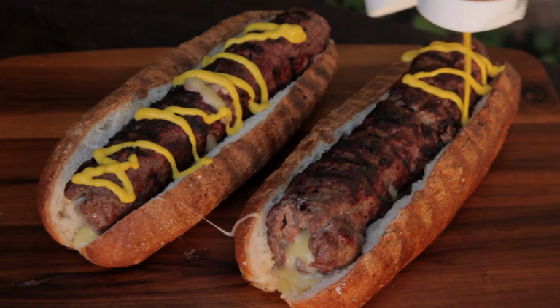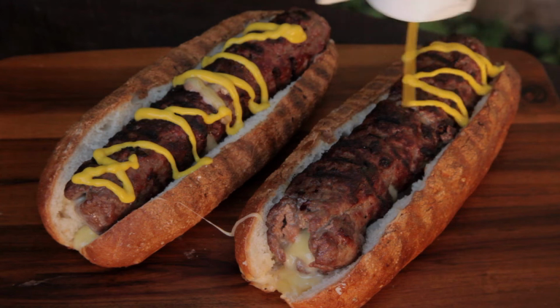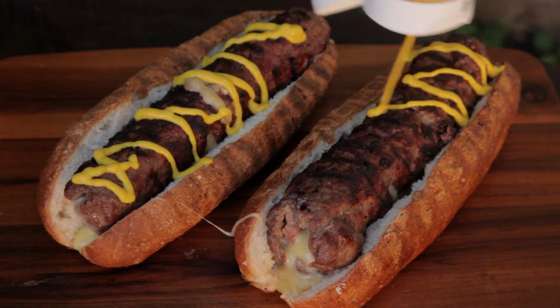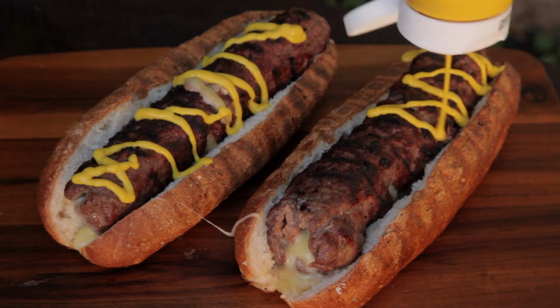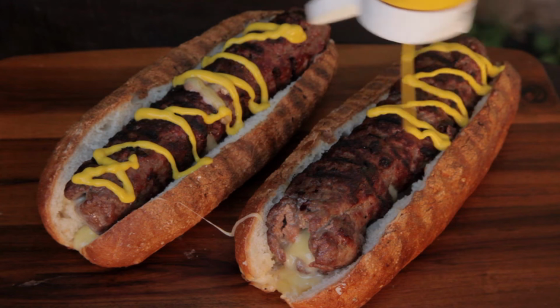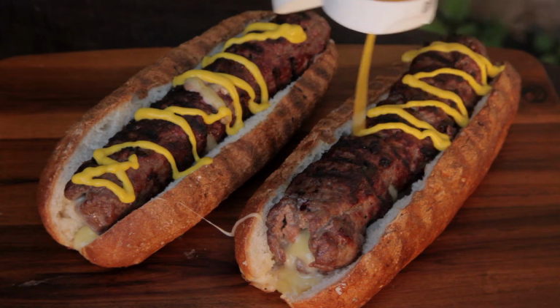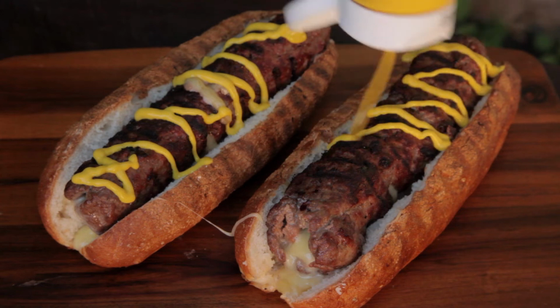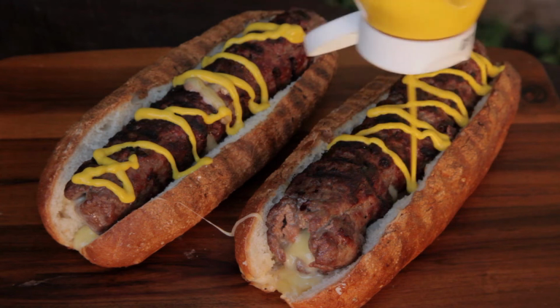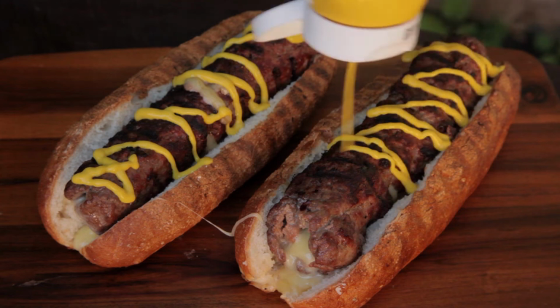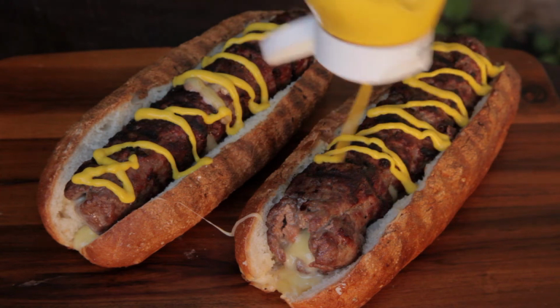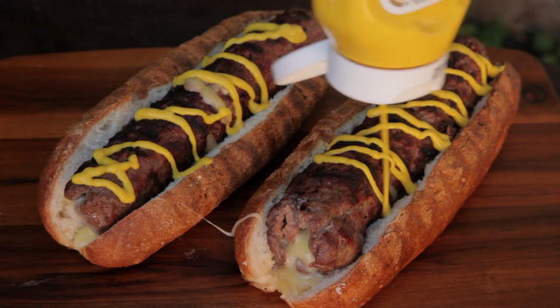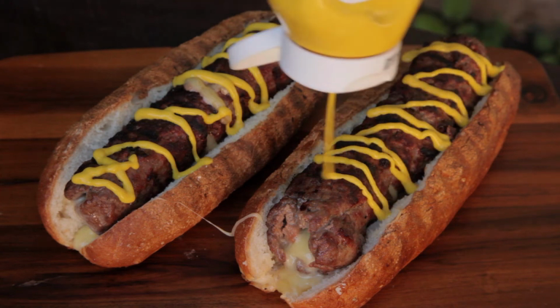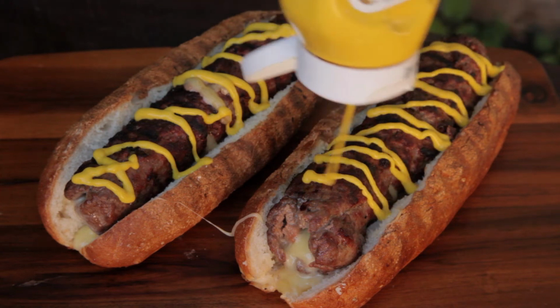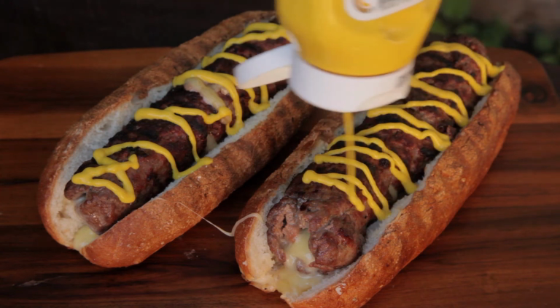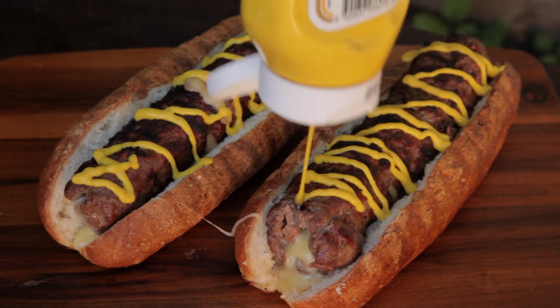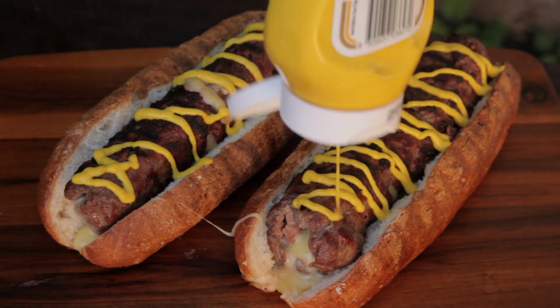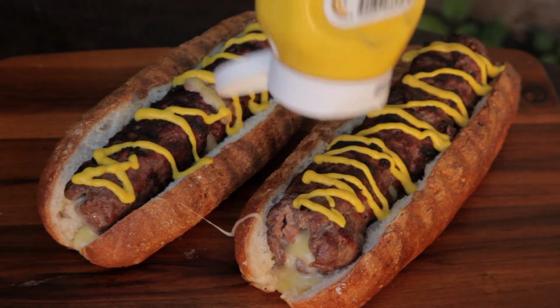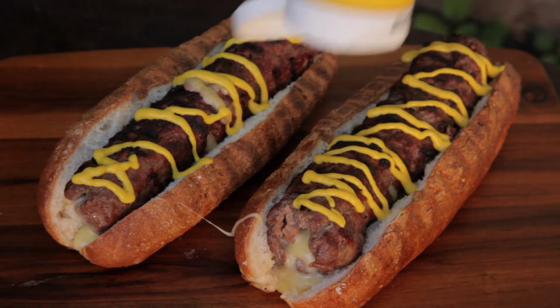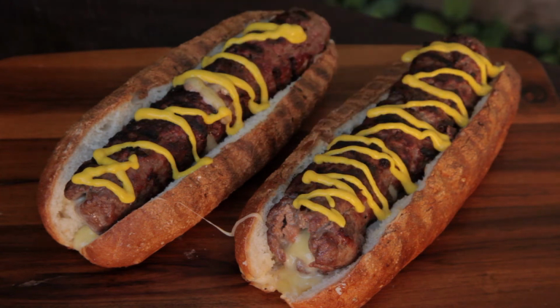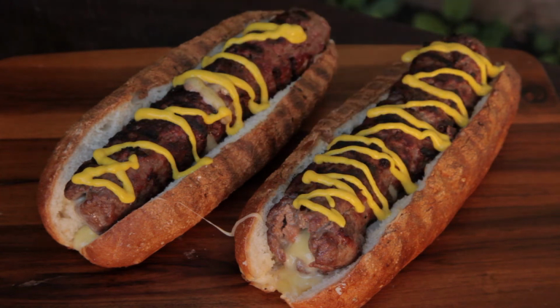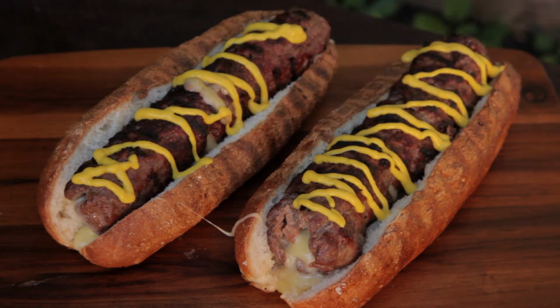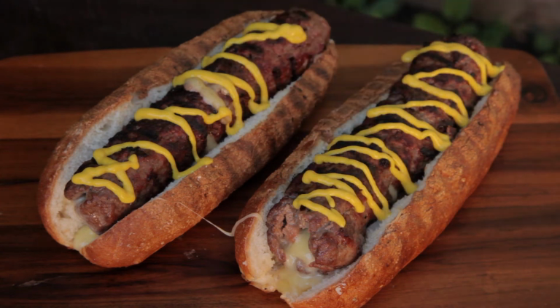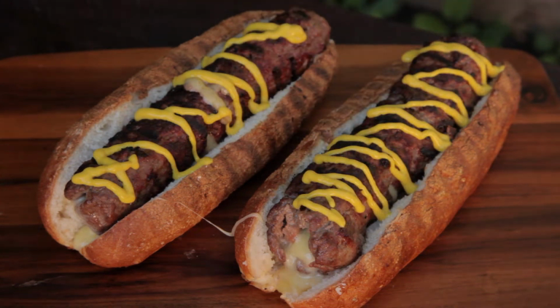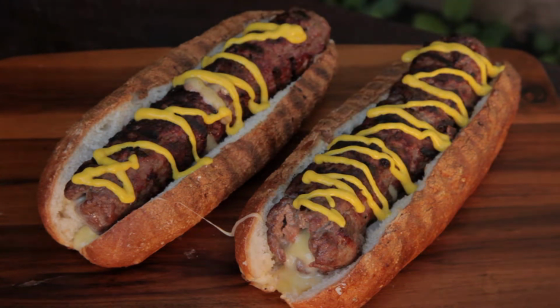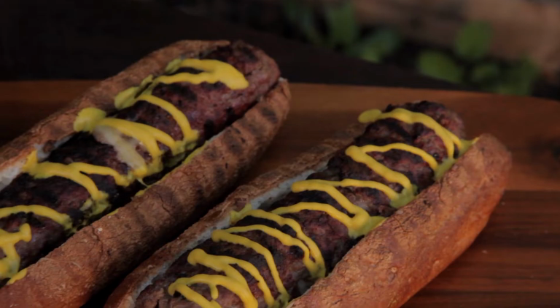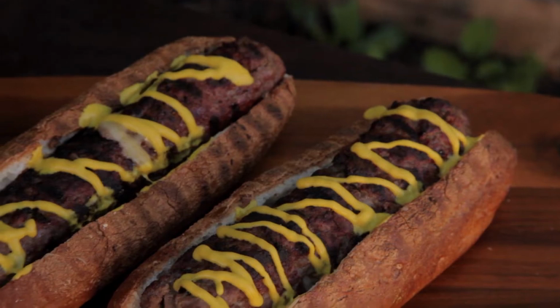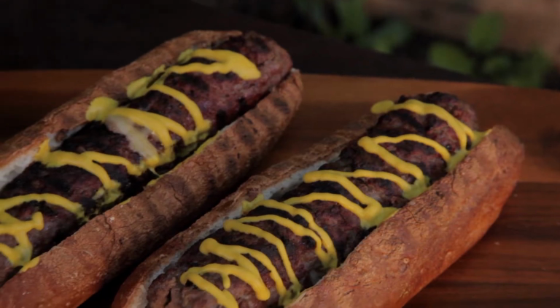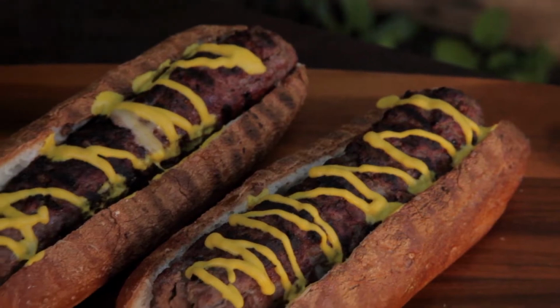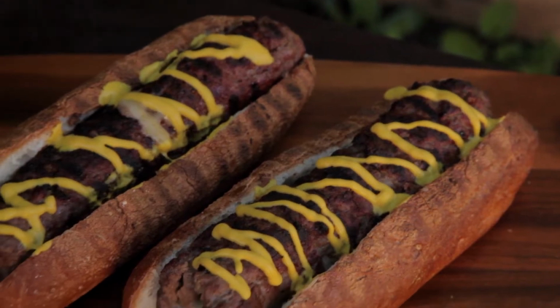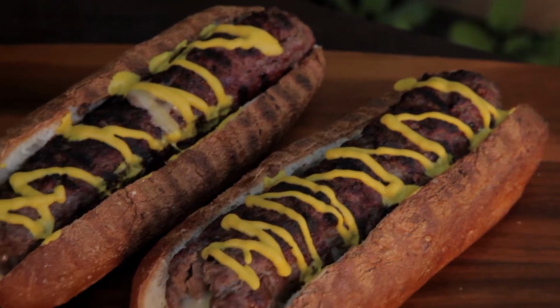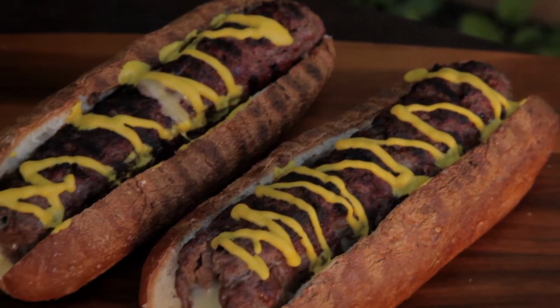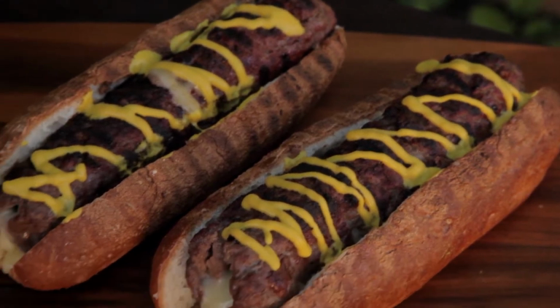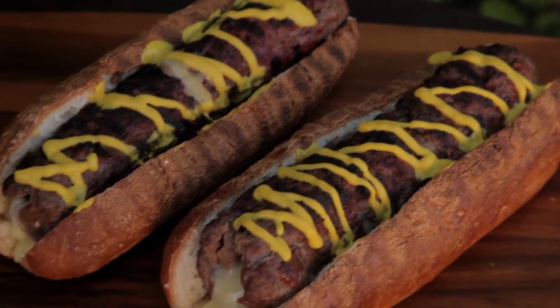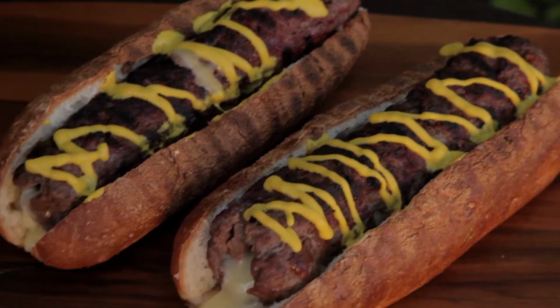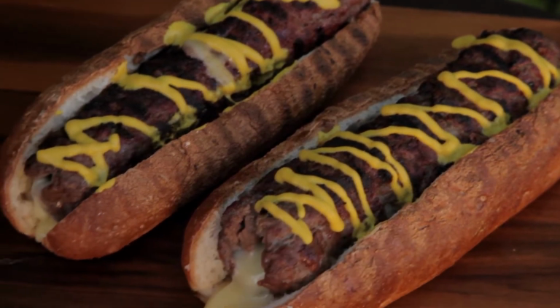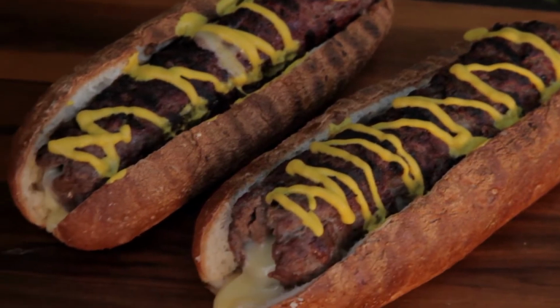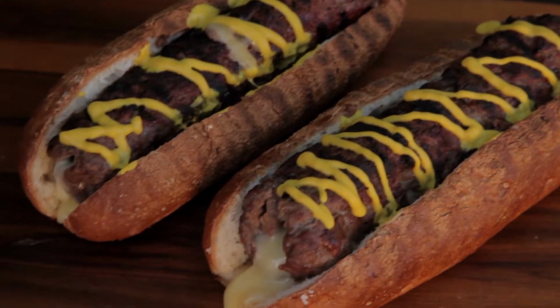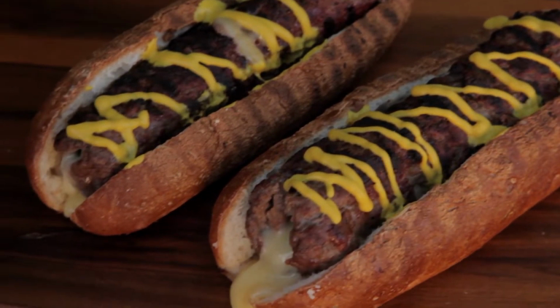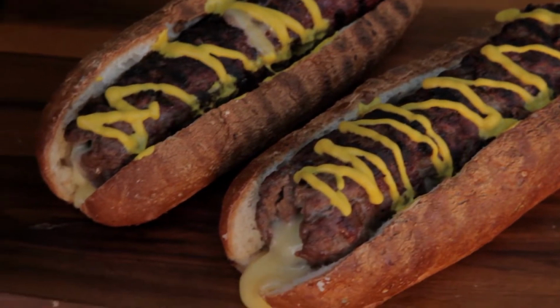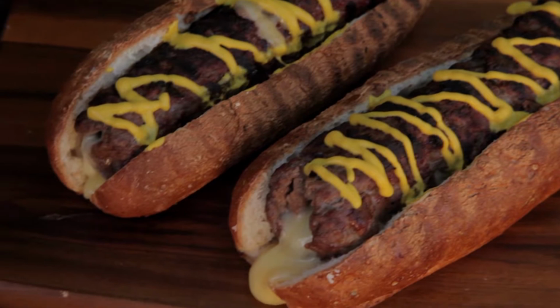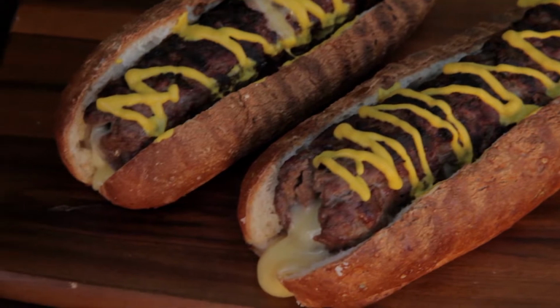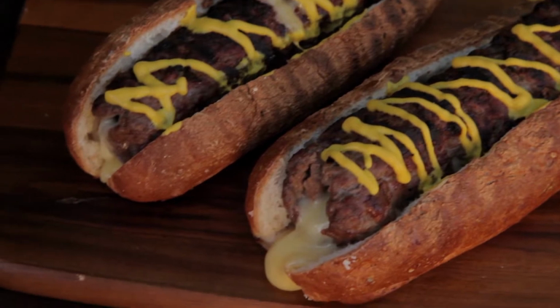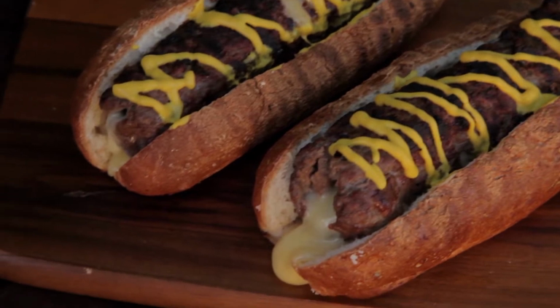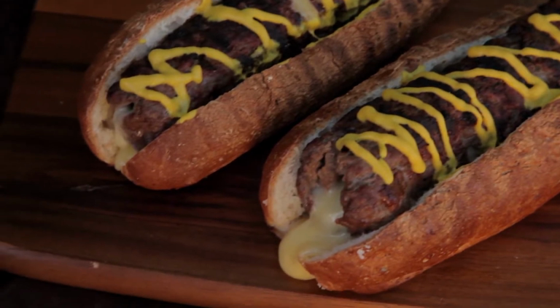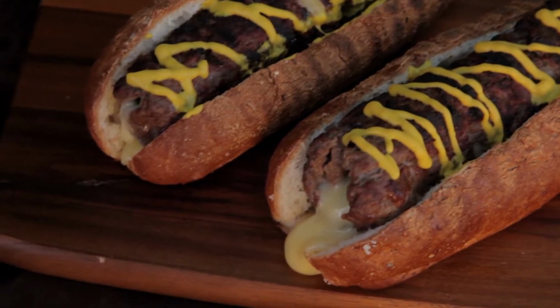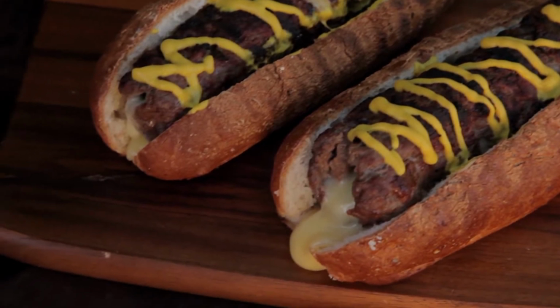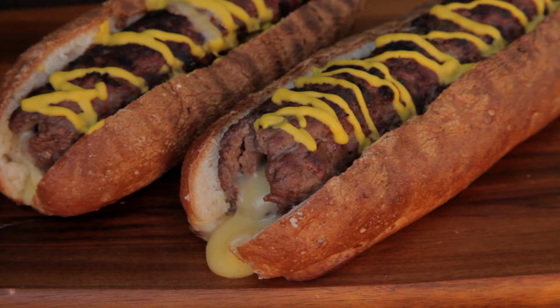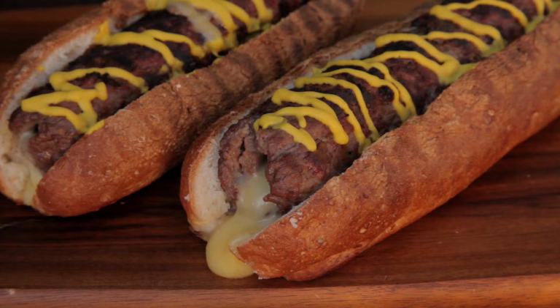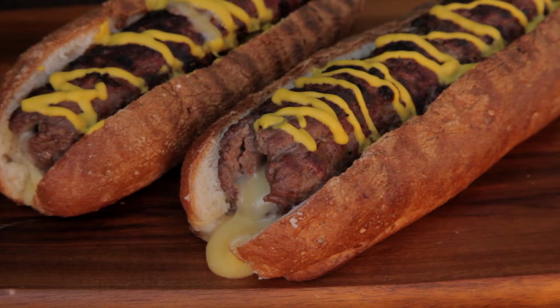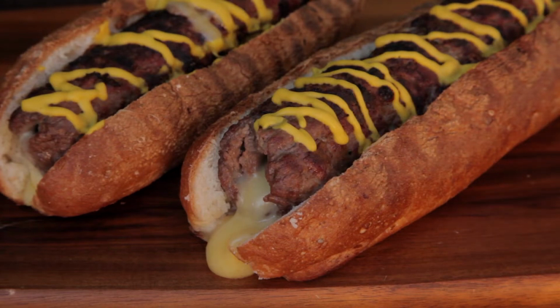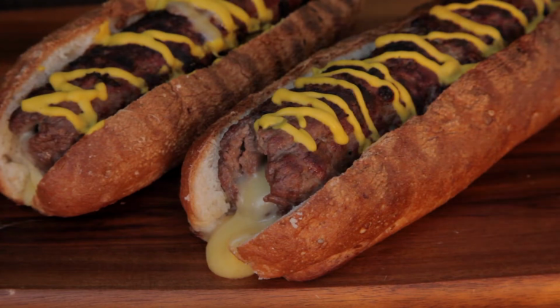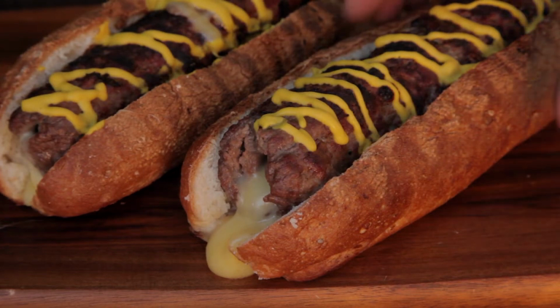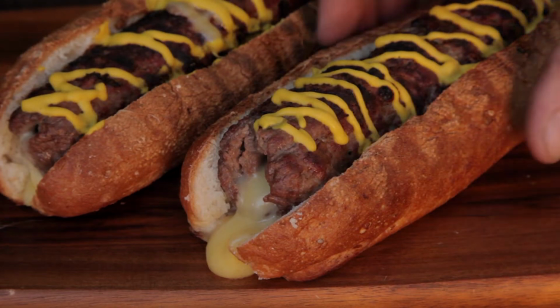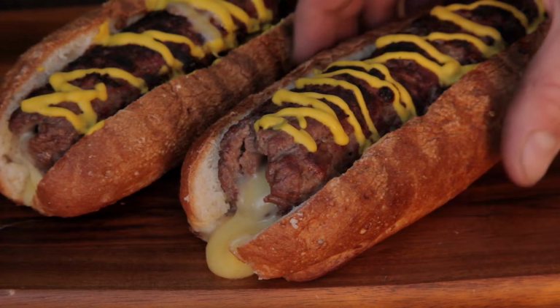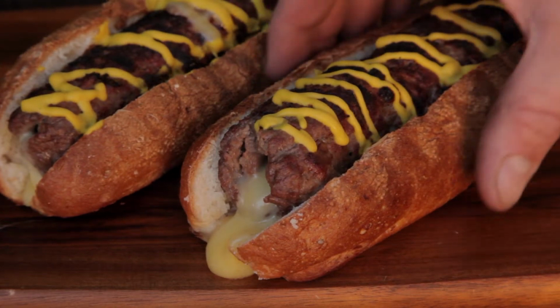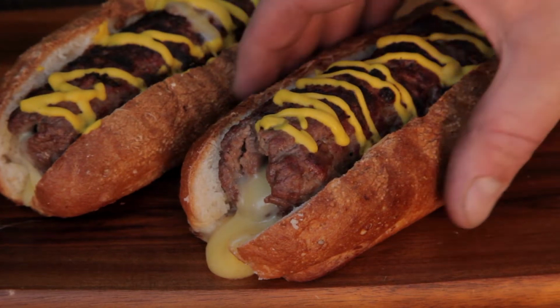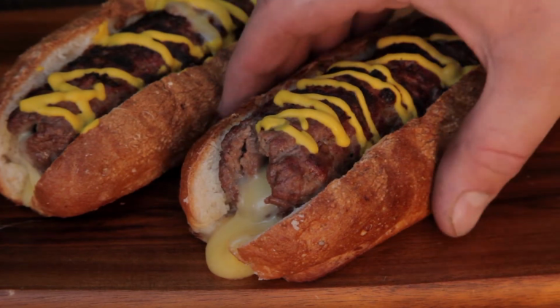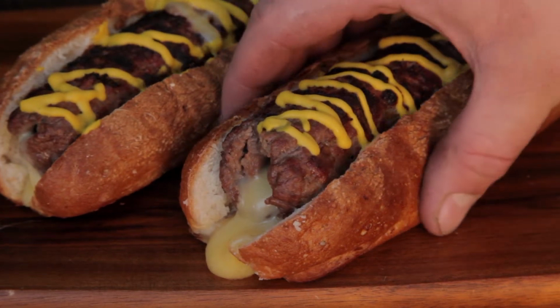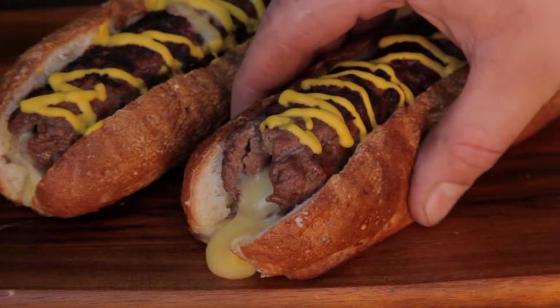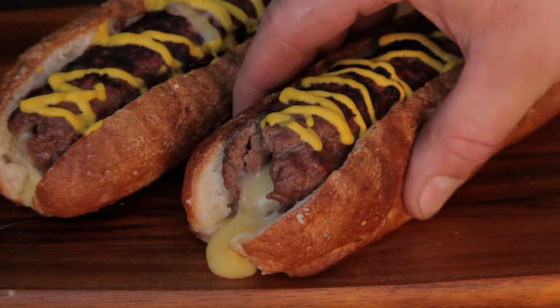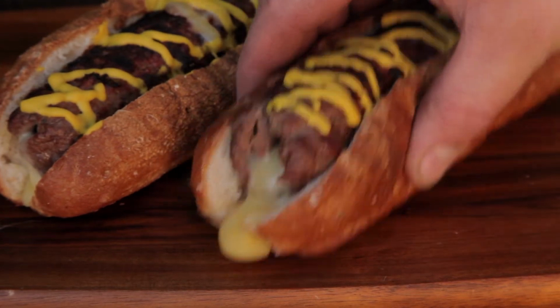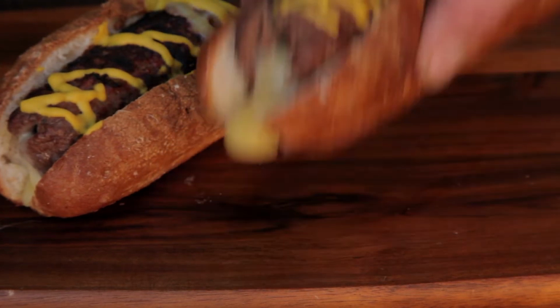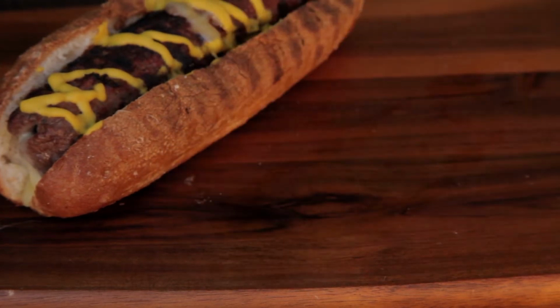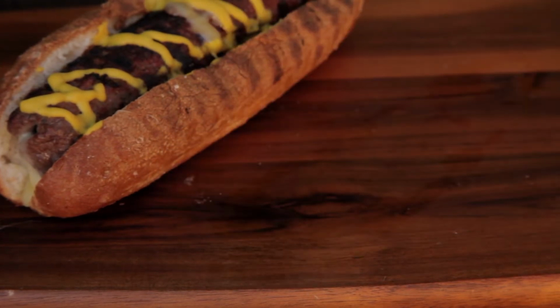Welcome to Free to Cook. In this episode we're gonna be cooking cheese stuffed hot dogs. These hot dogs are a little different, but they're tasty and cheesy.